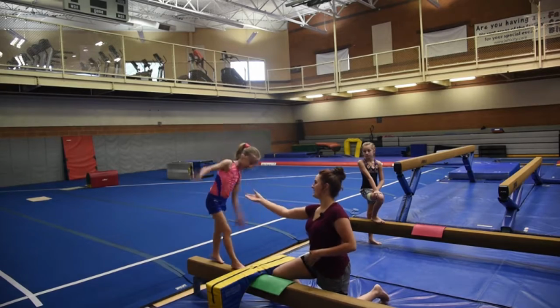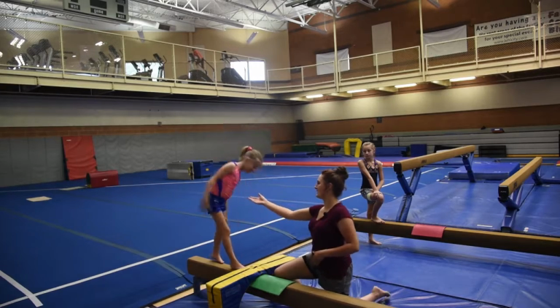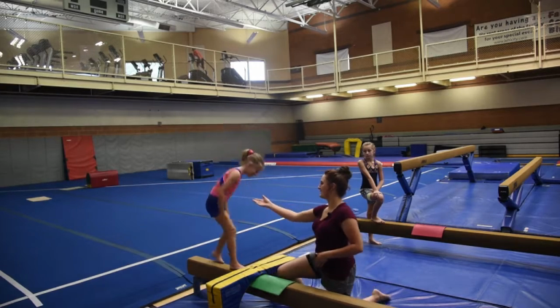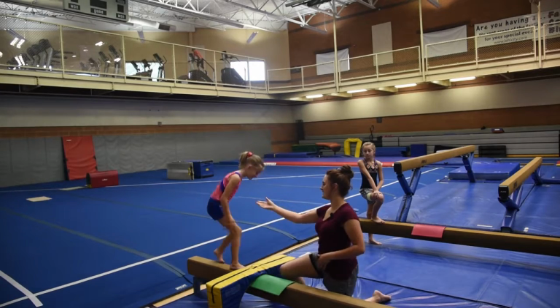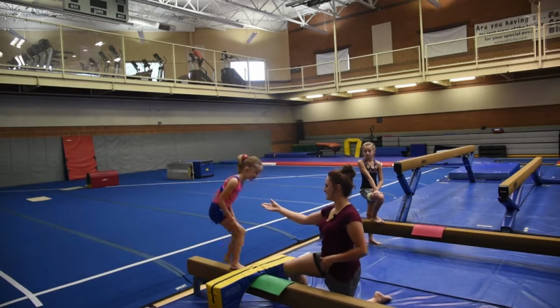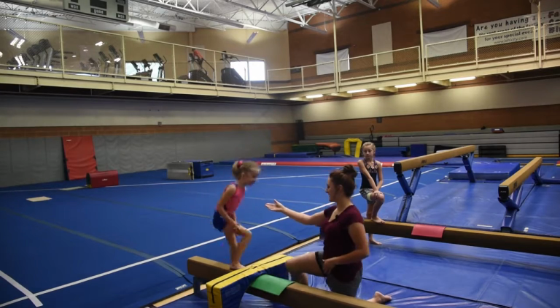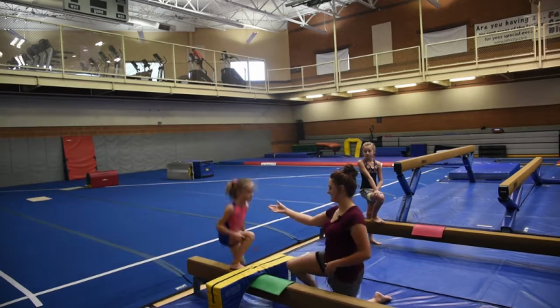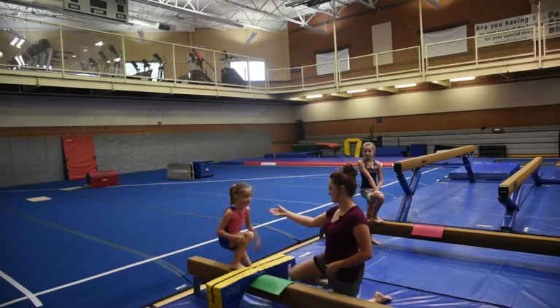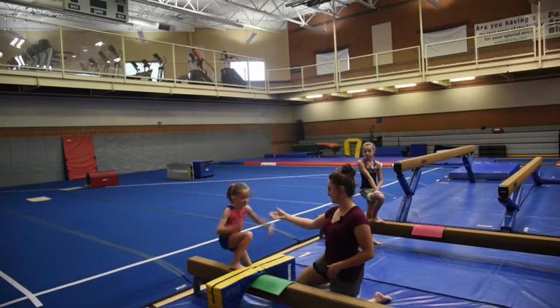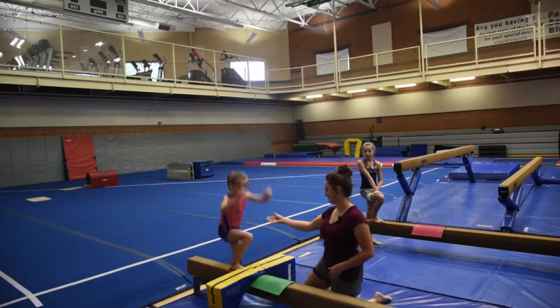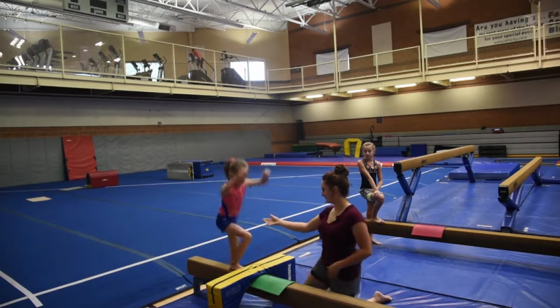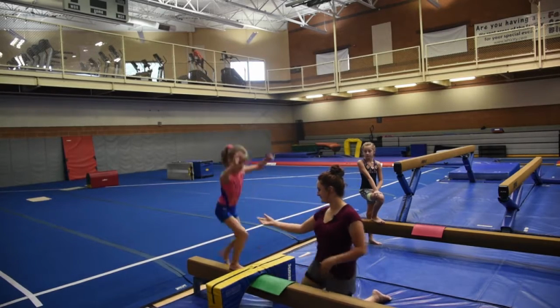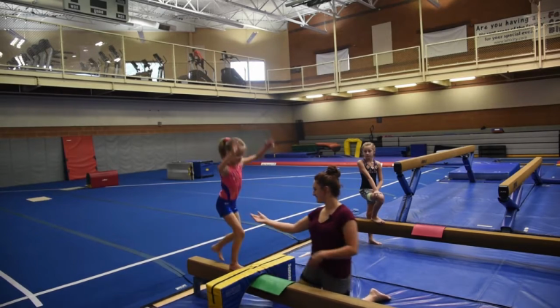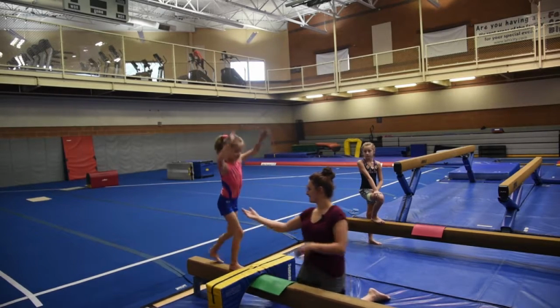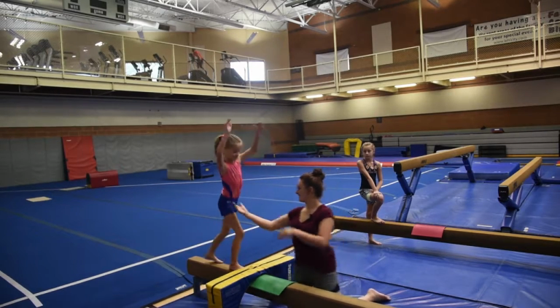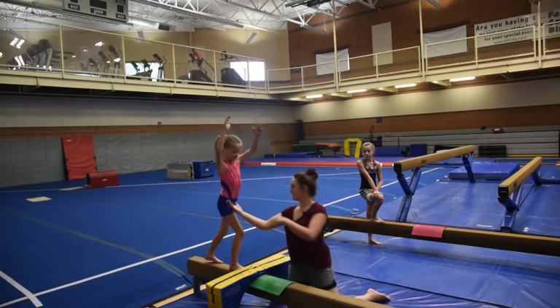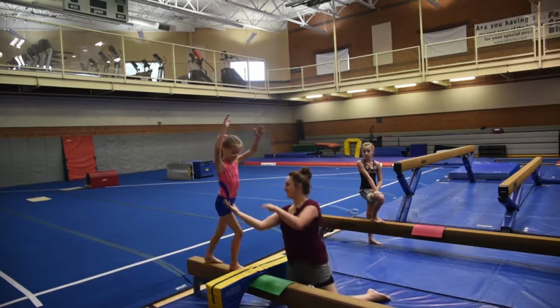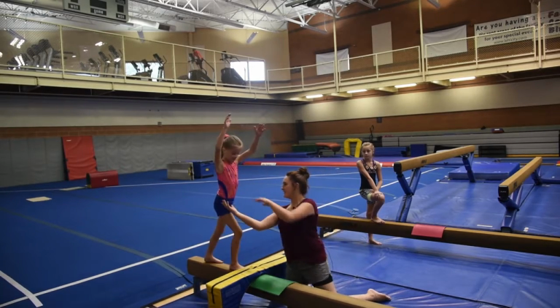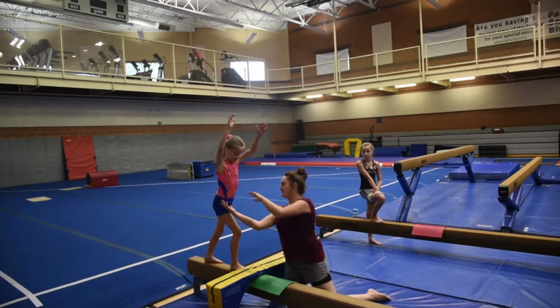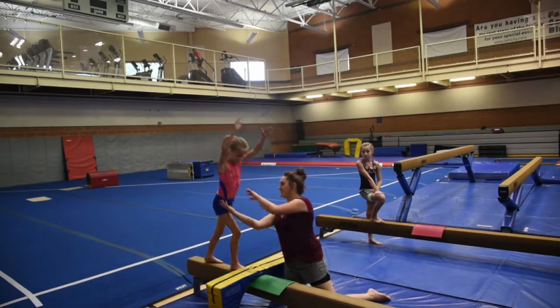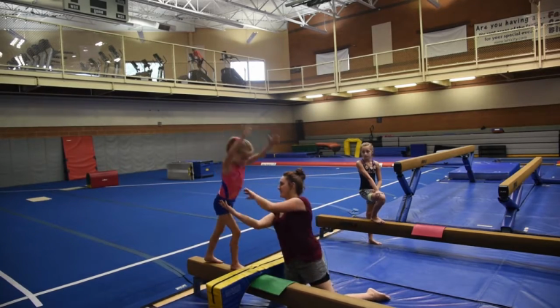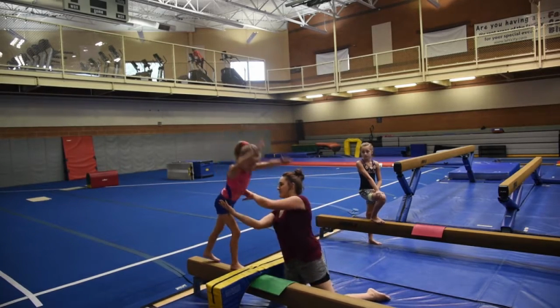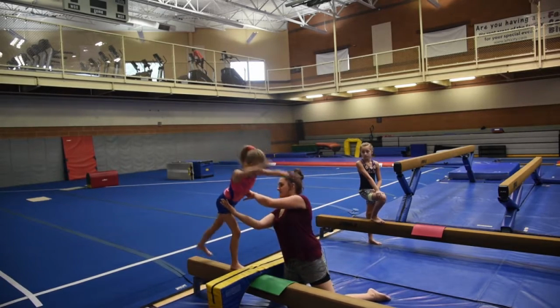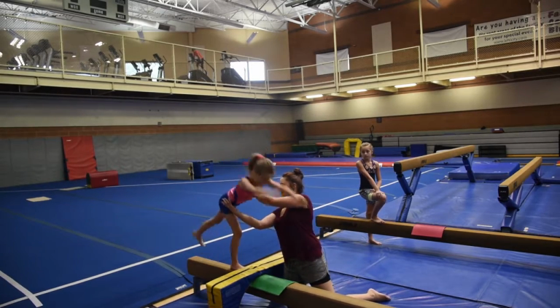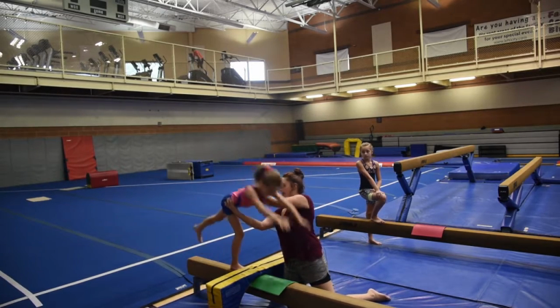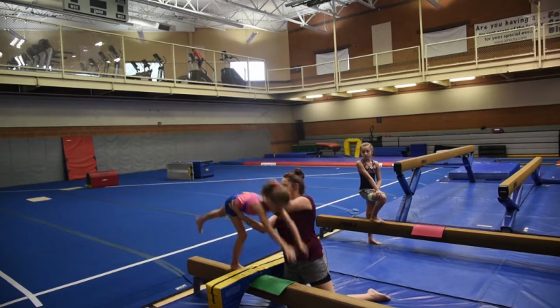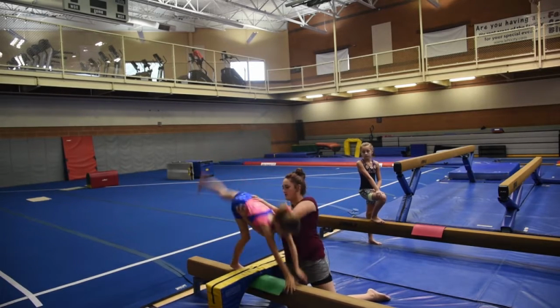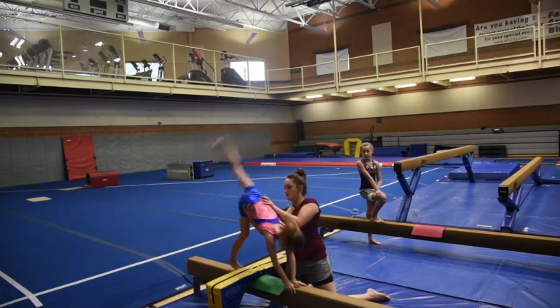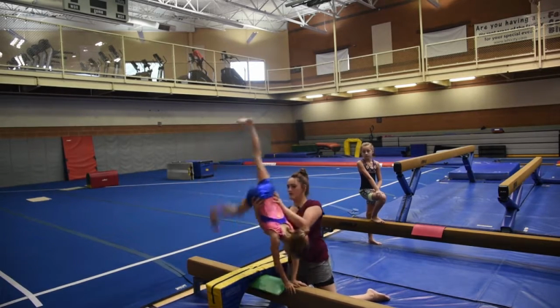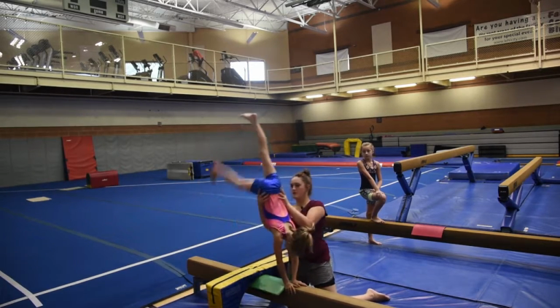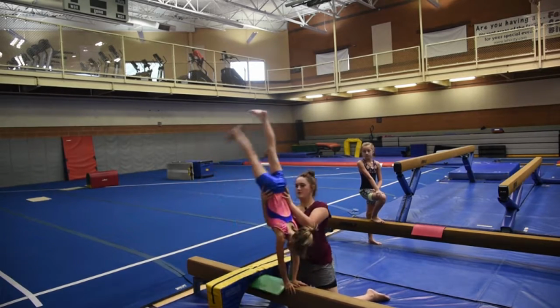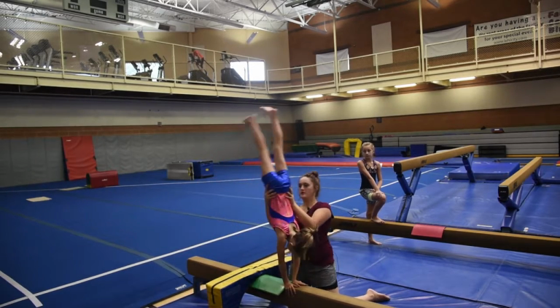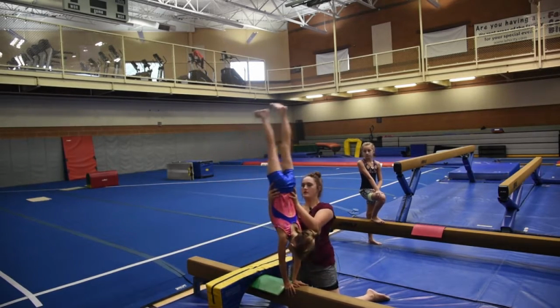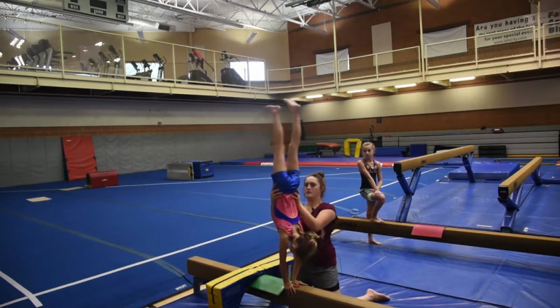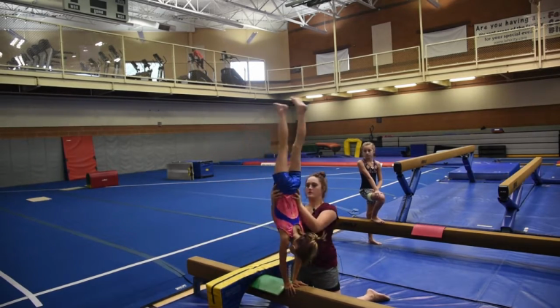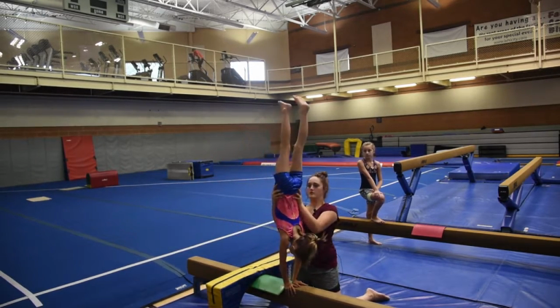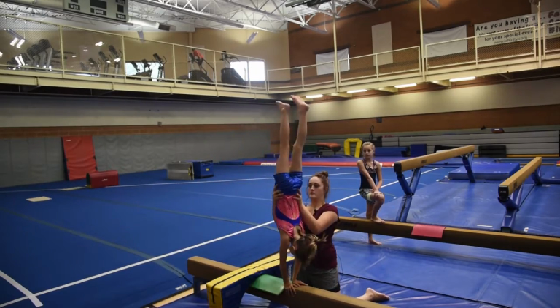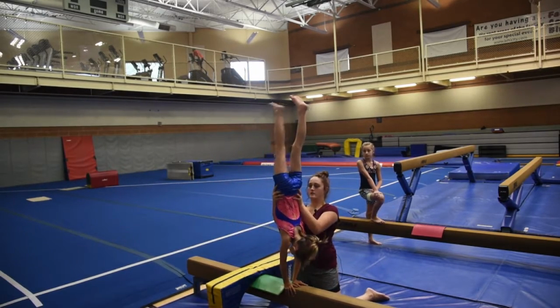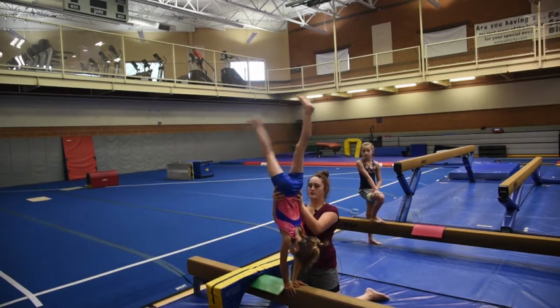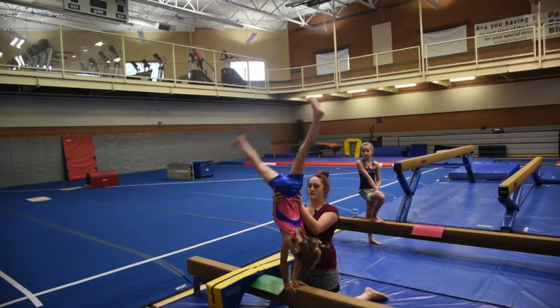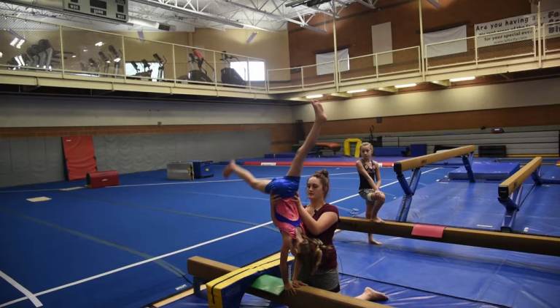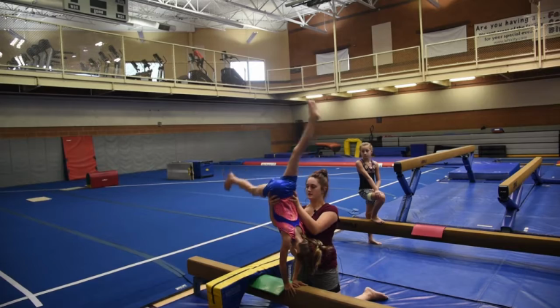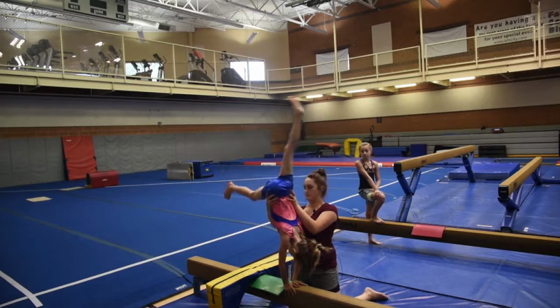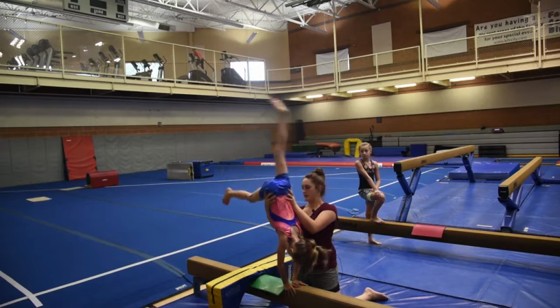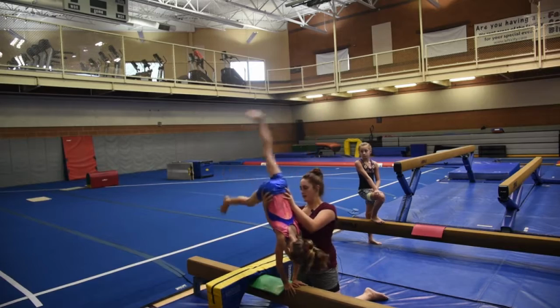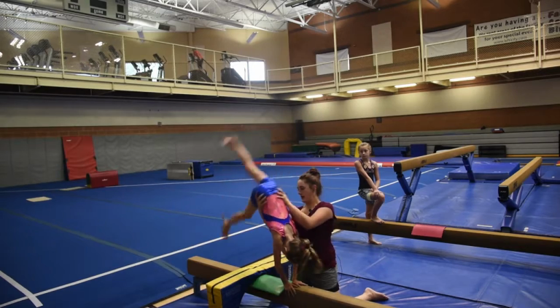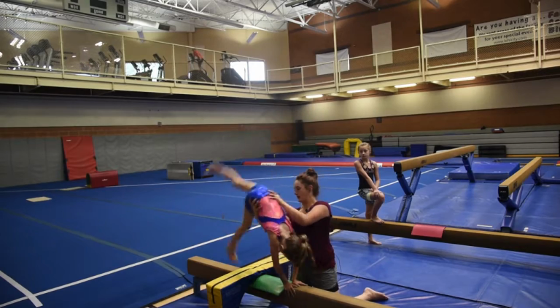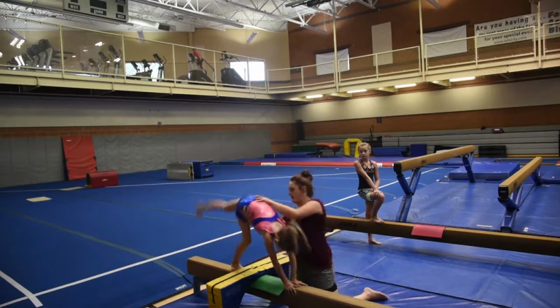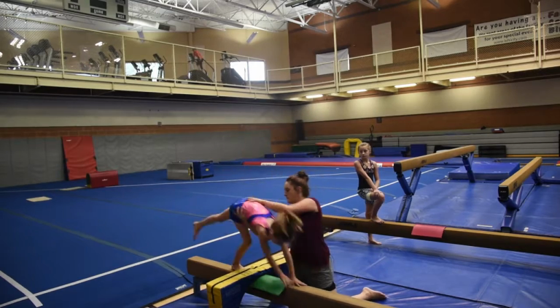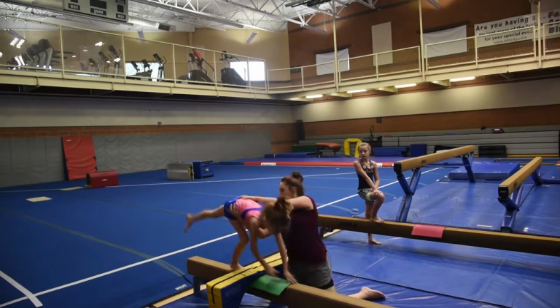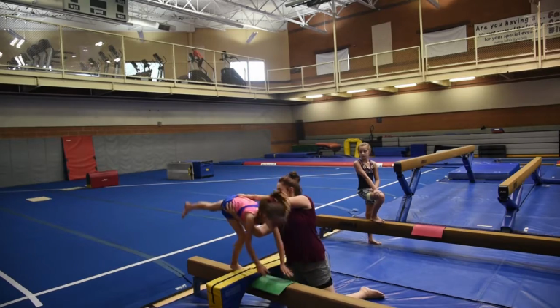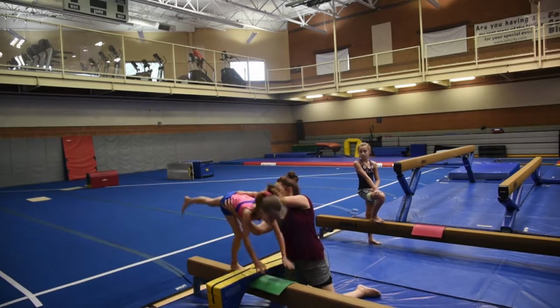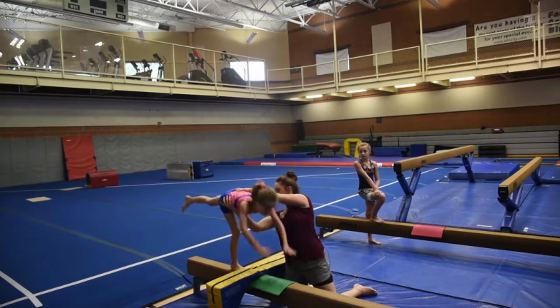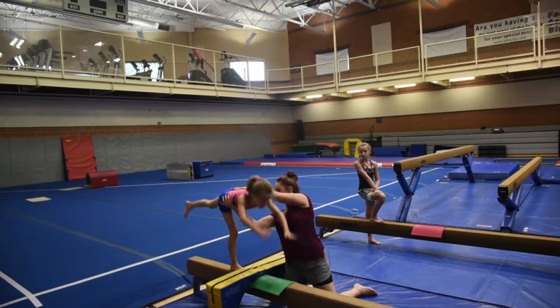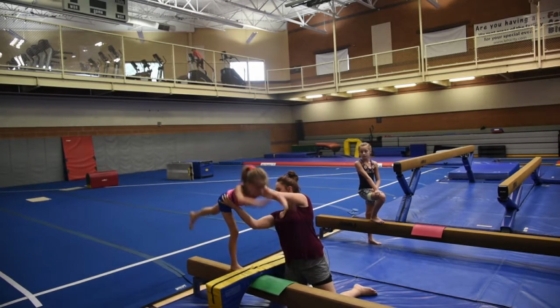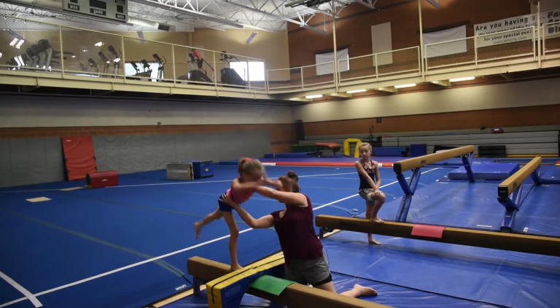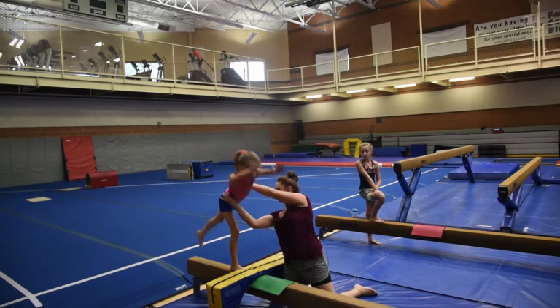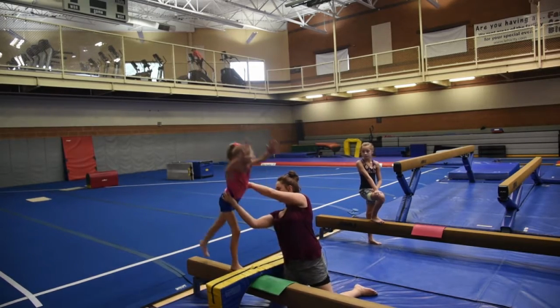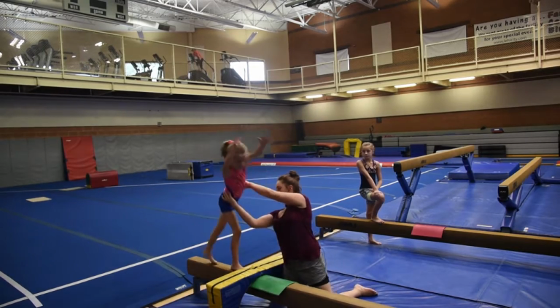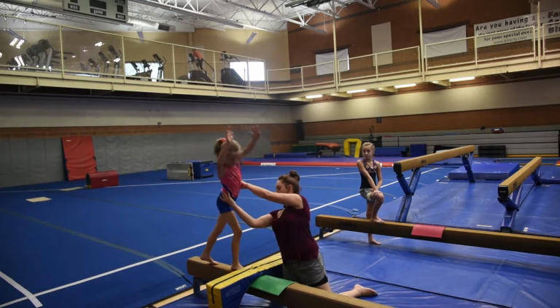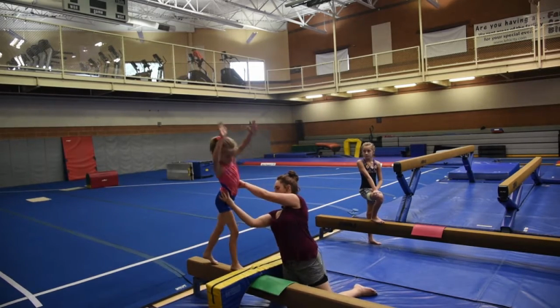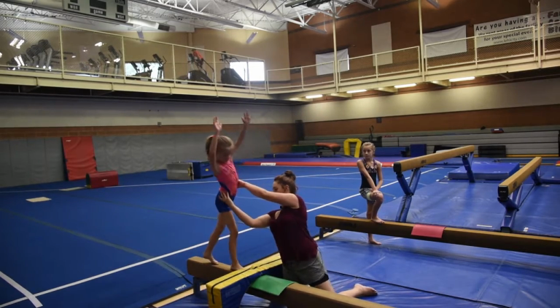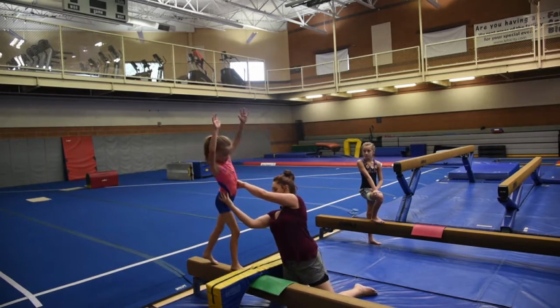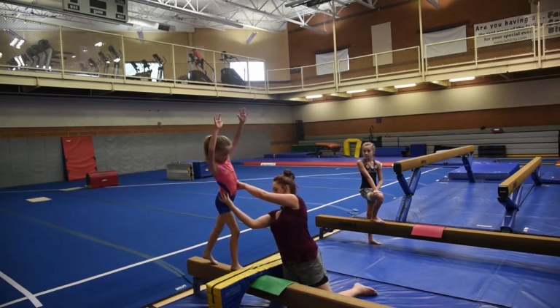Try again — keep your hands up. Ready? Go down, hold, split, hands up, and come back down.